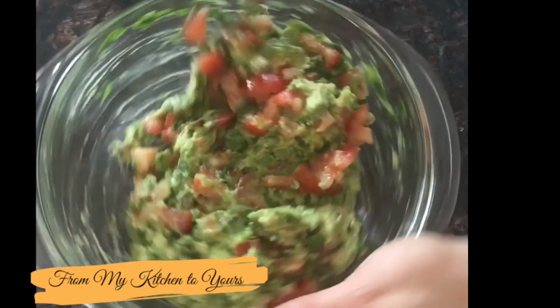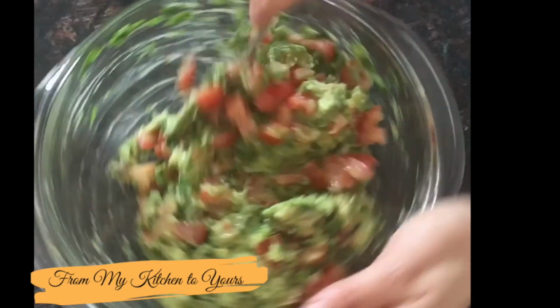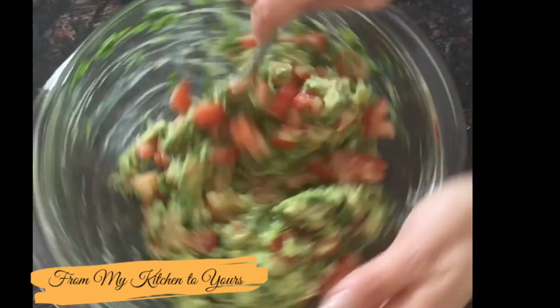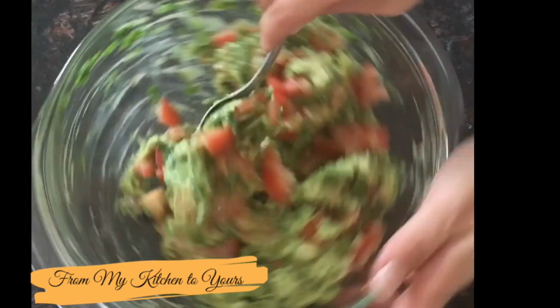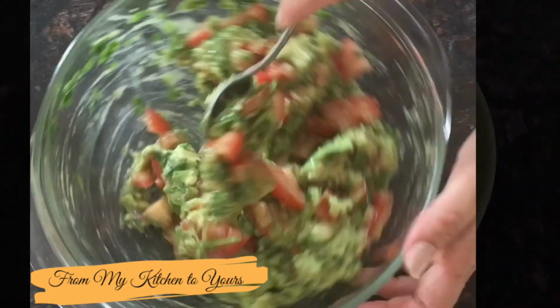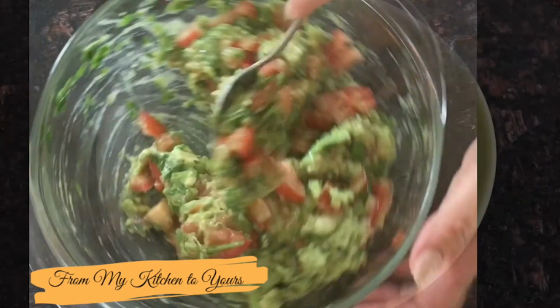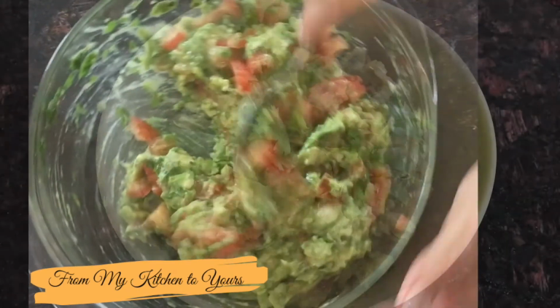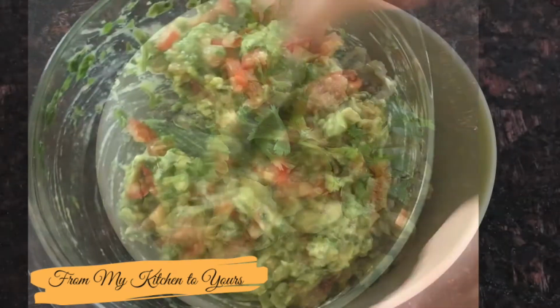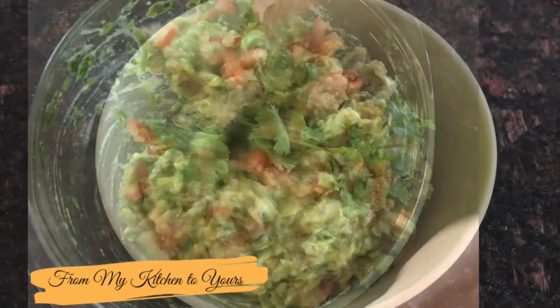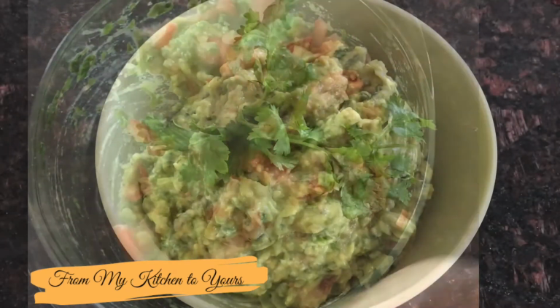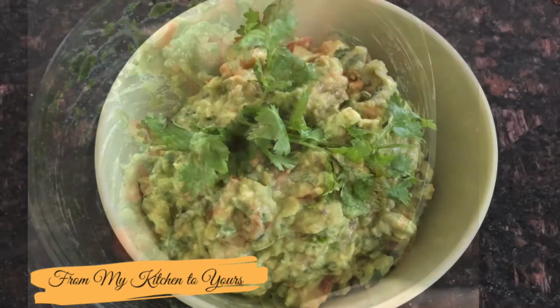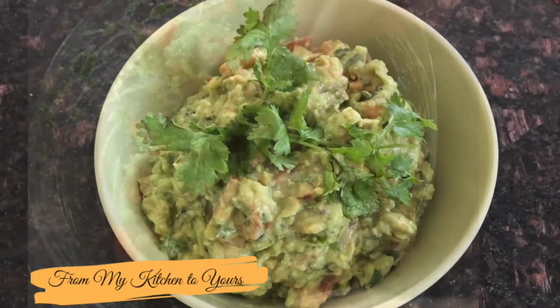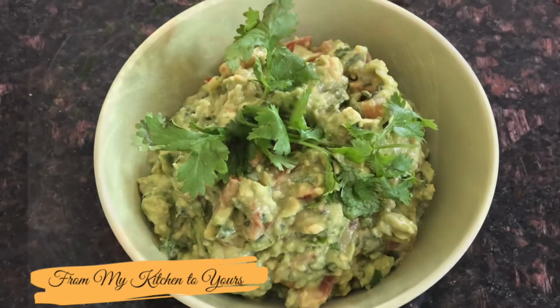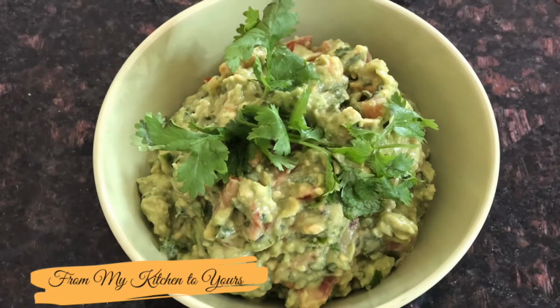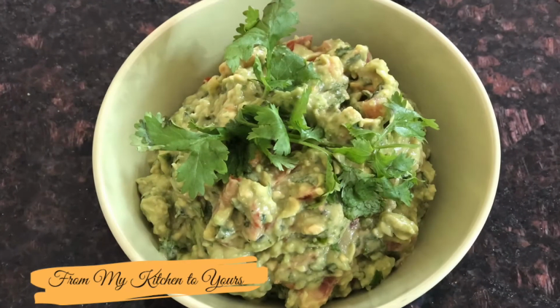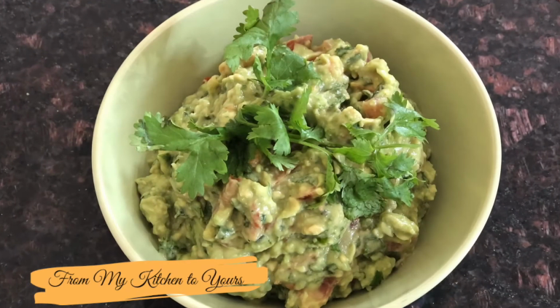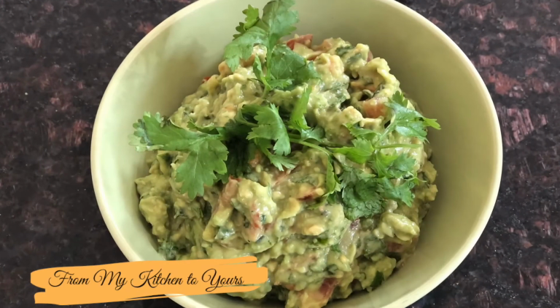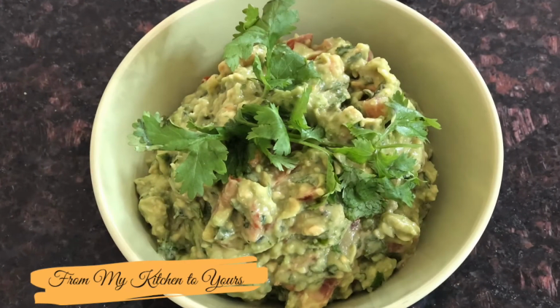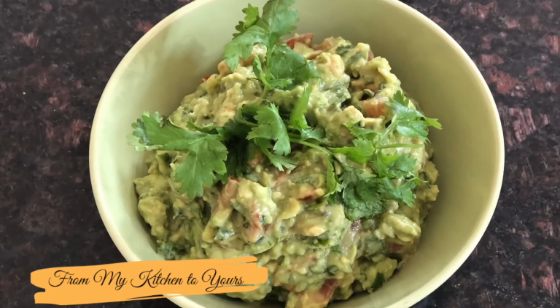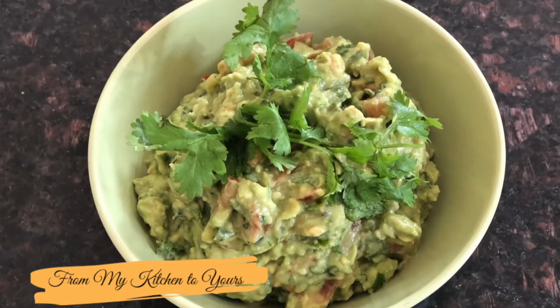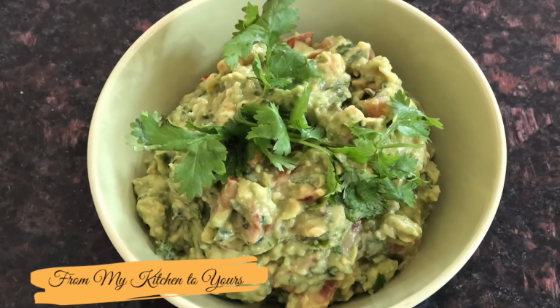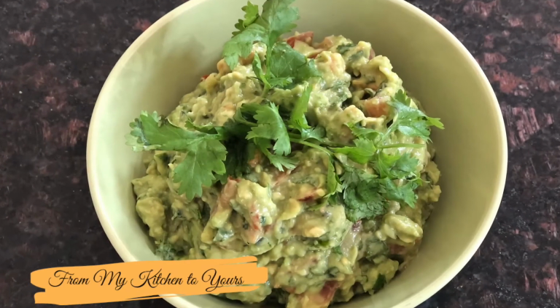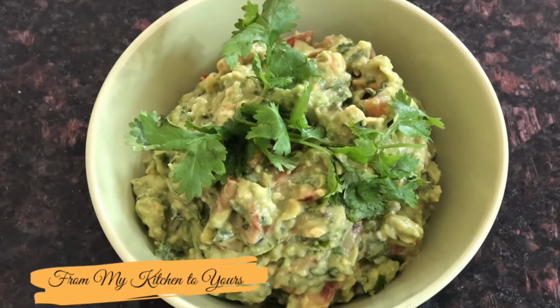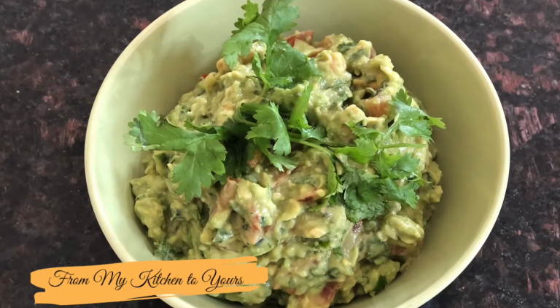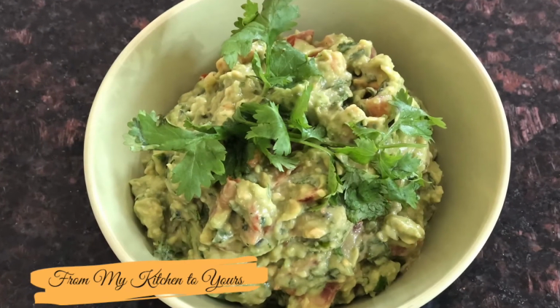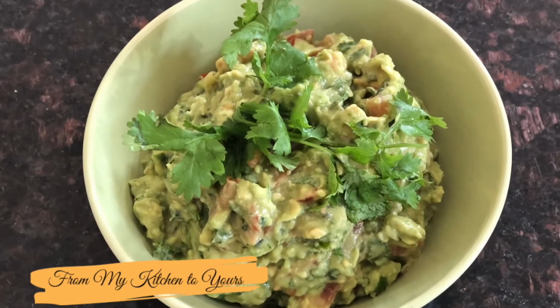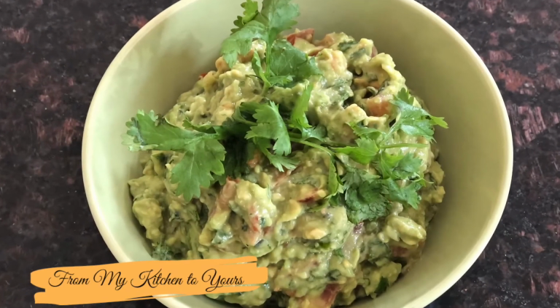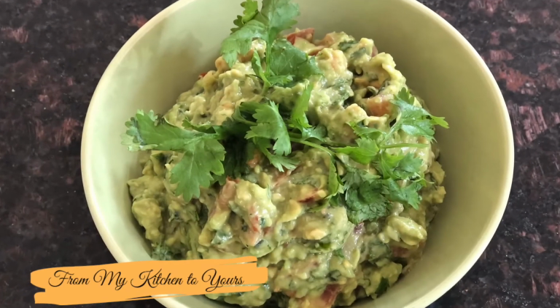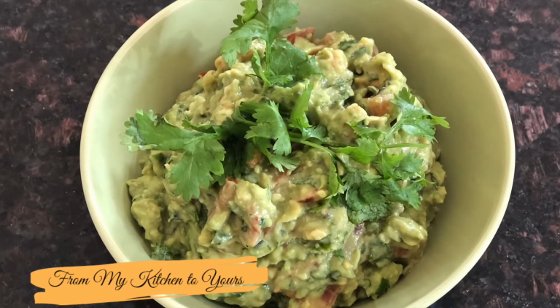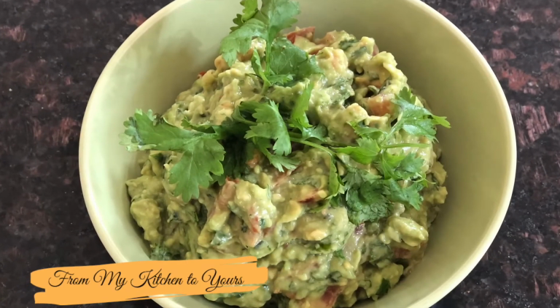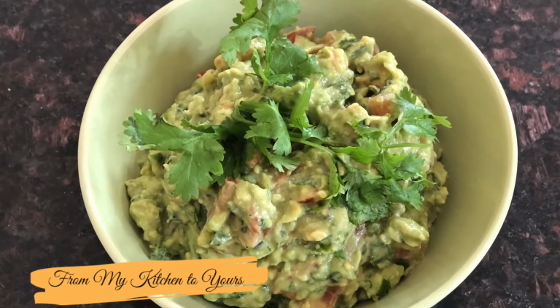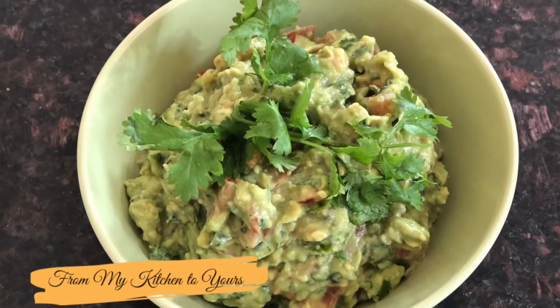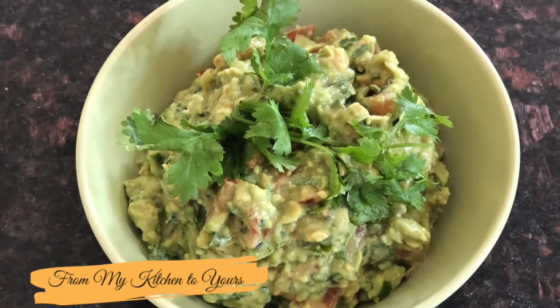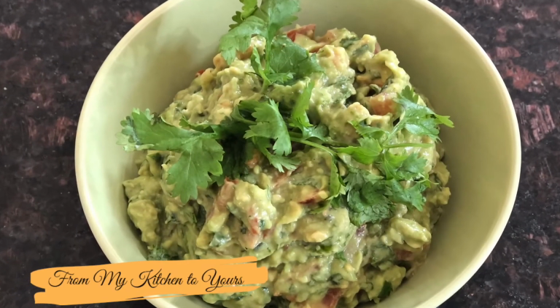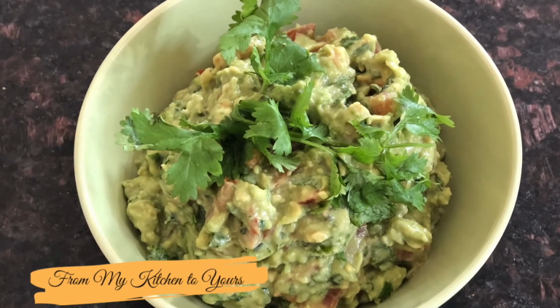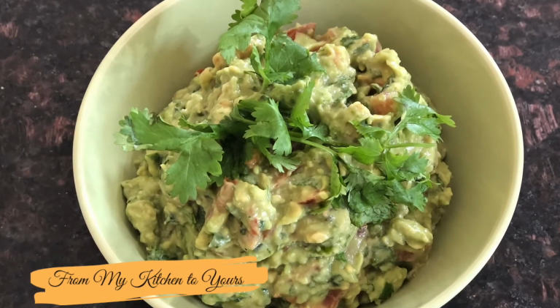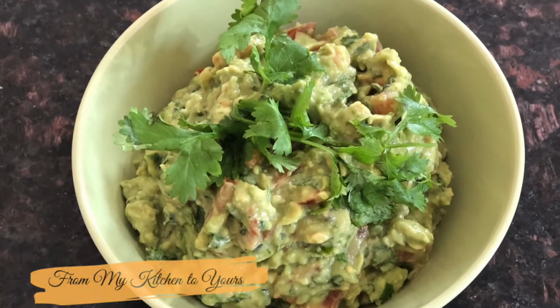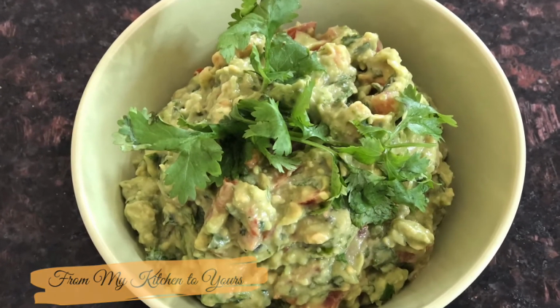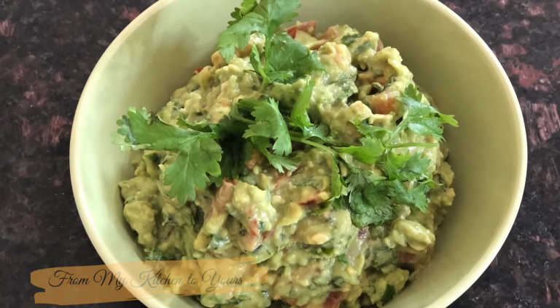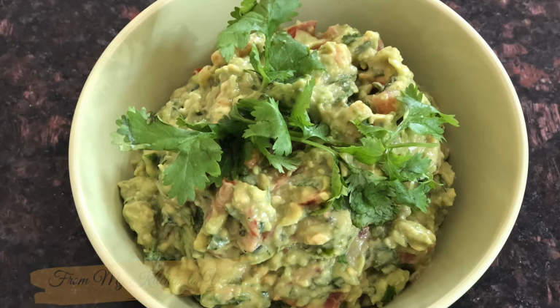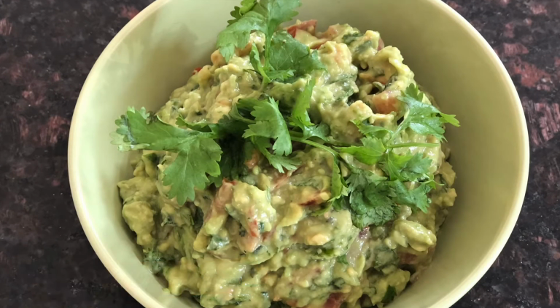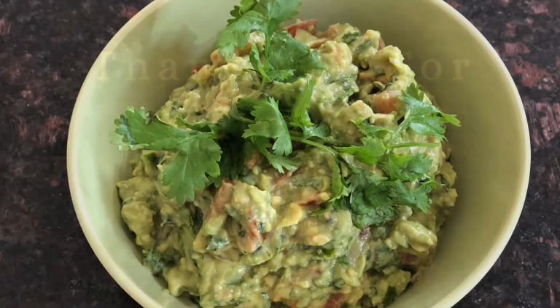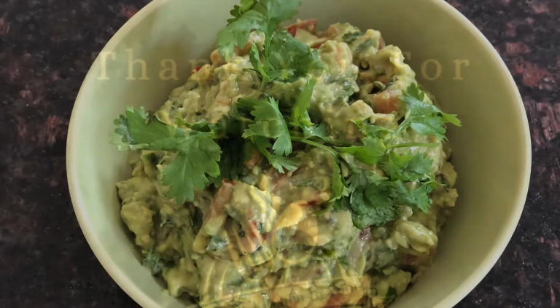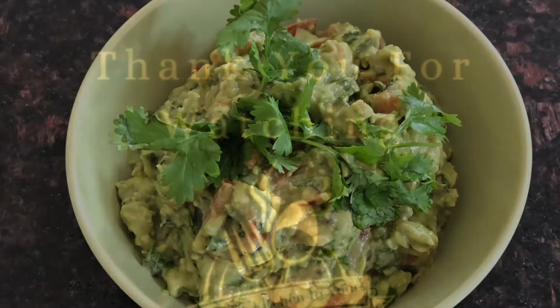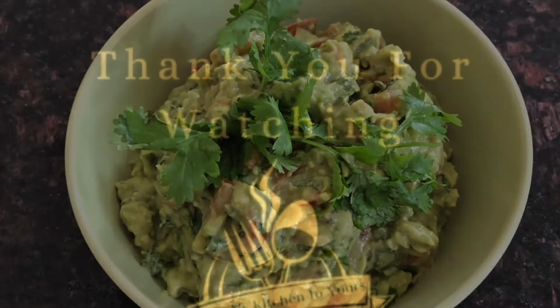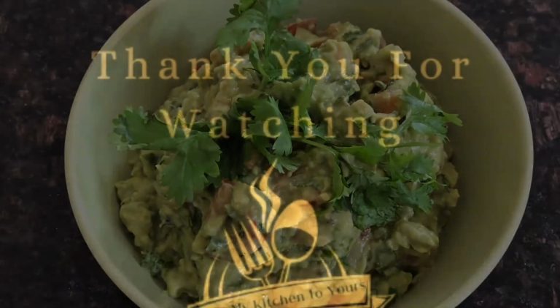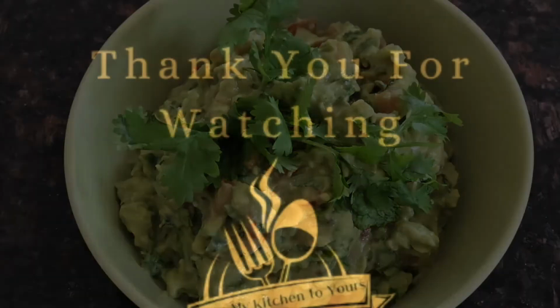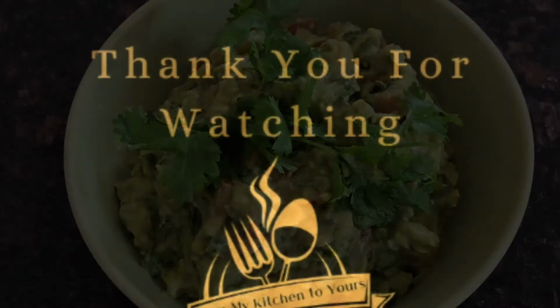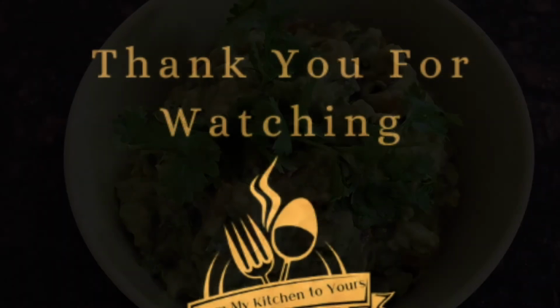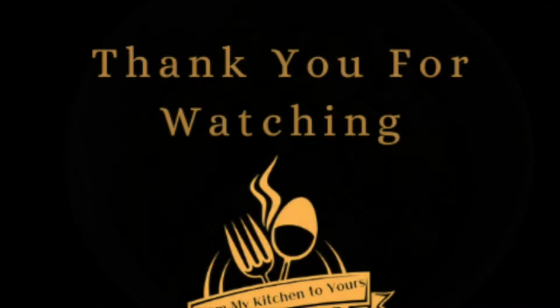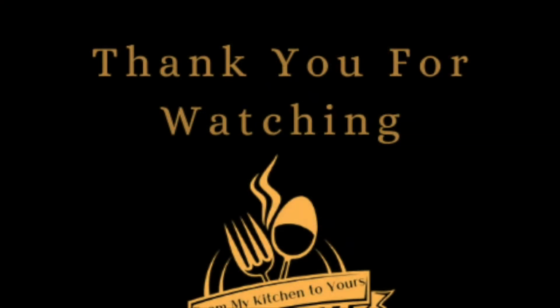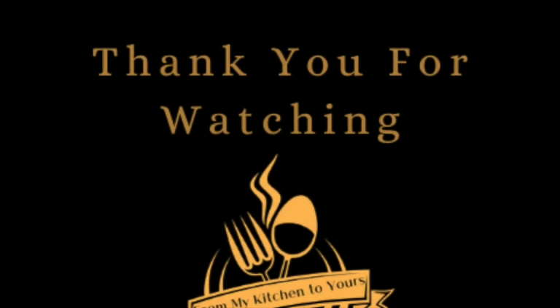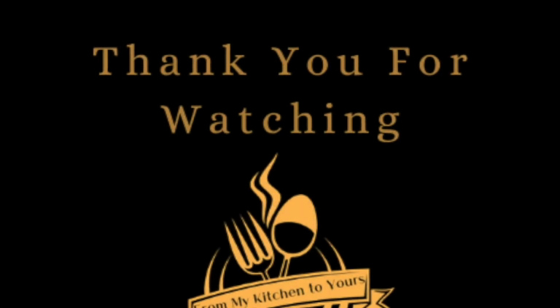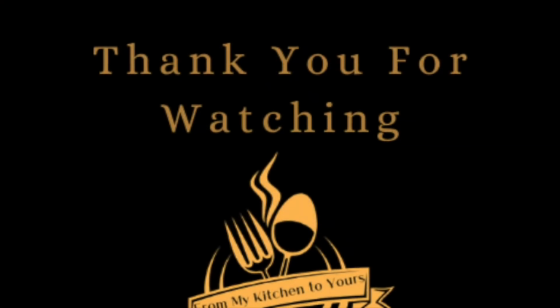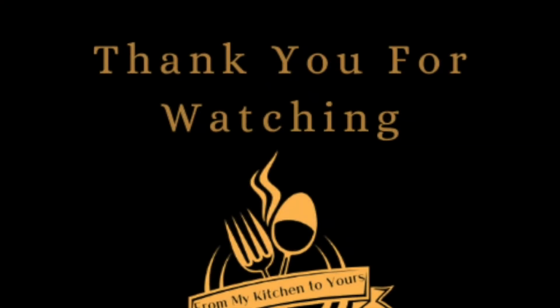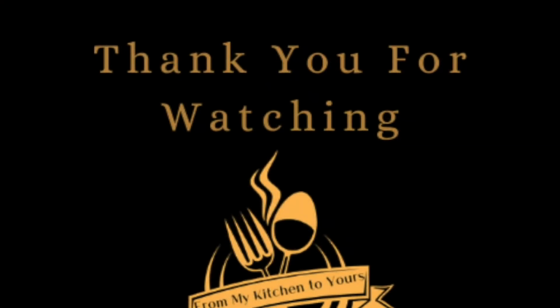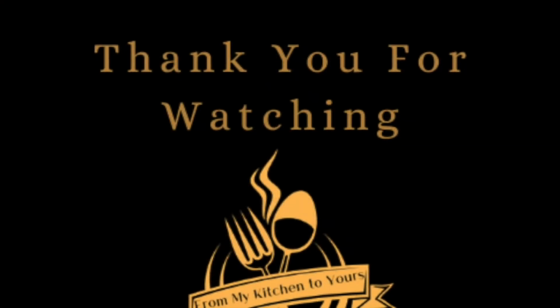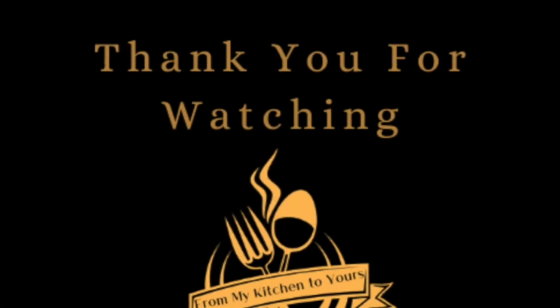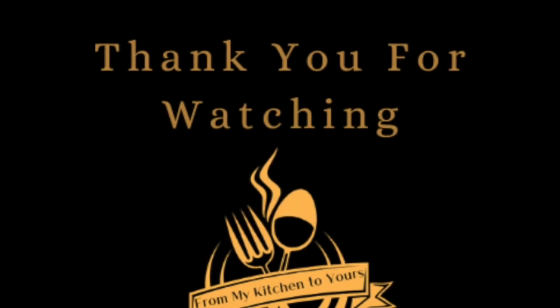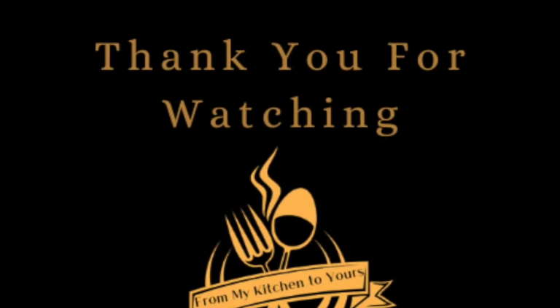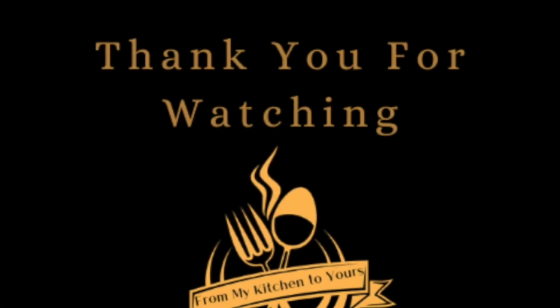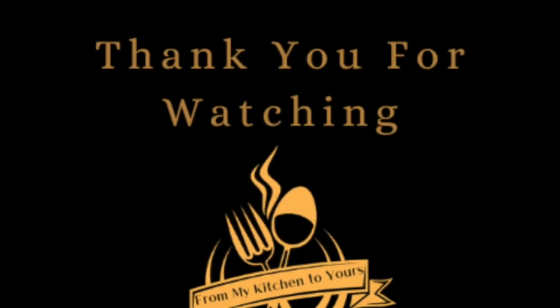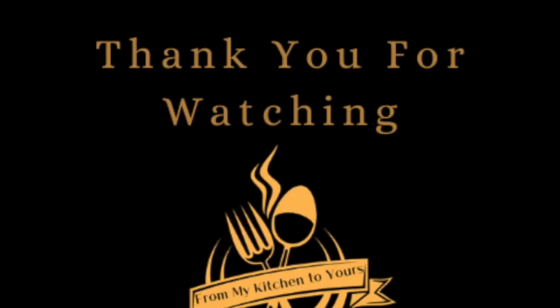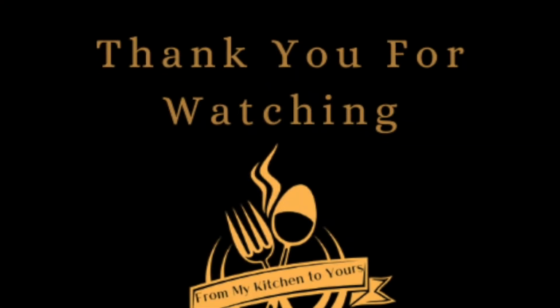And it's ready! Thank you for watching, and don't forget to subscribe for our weekly videos.